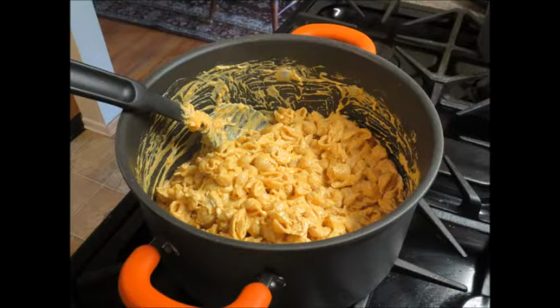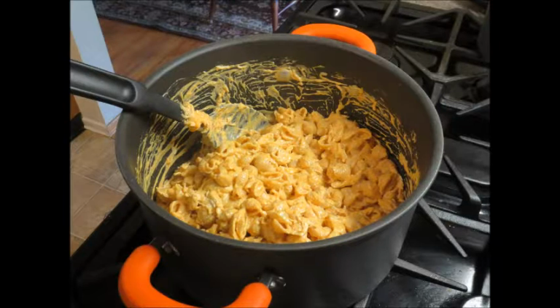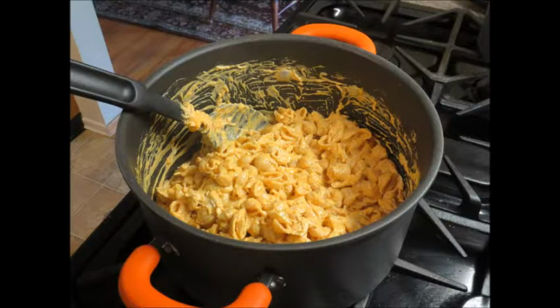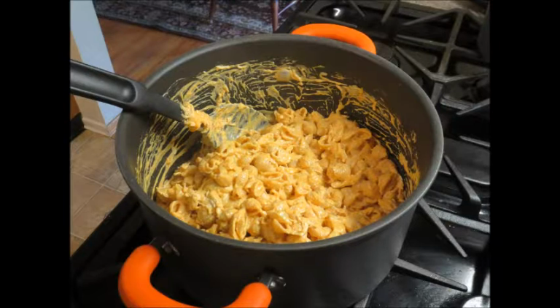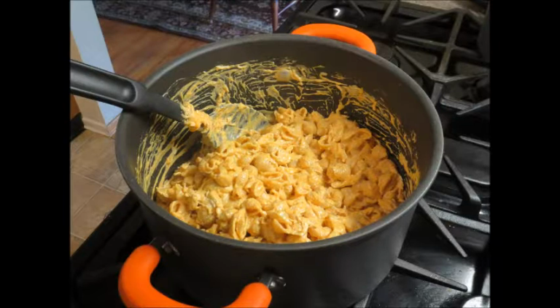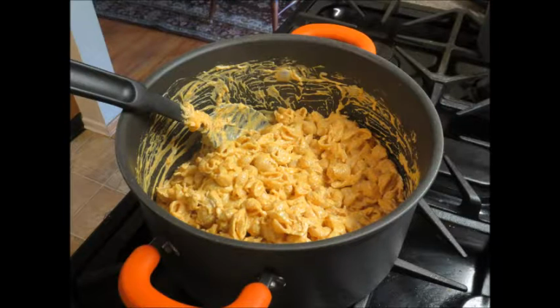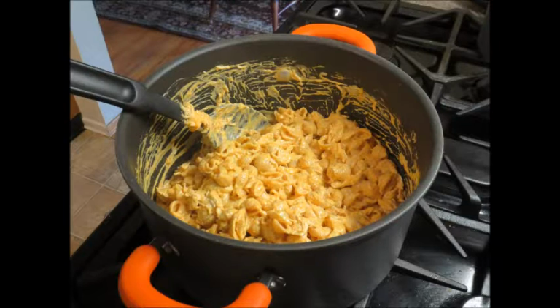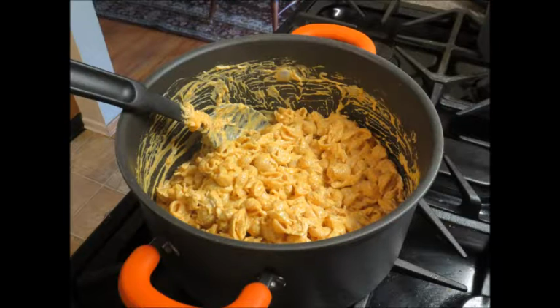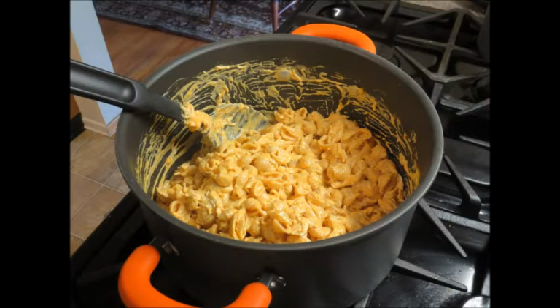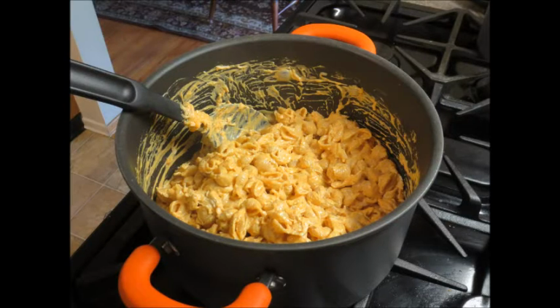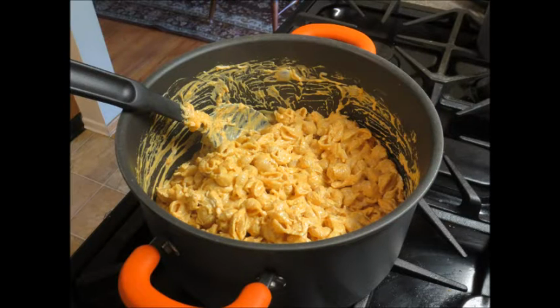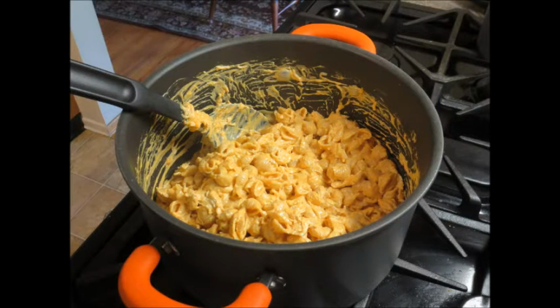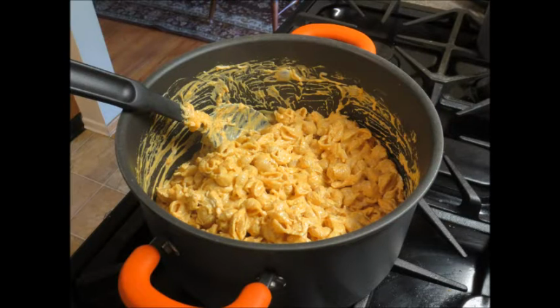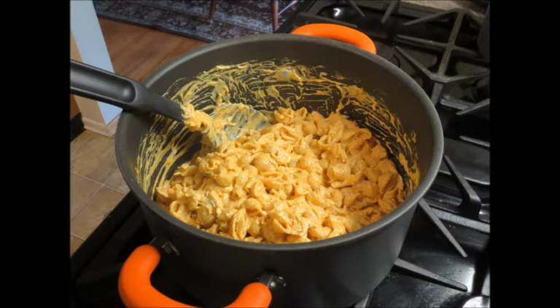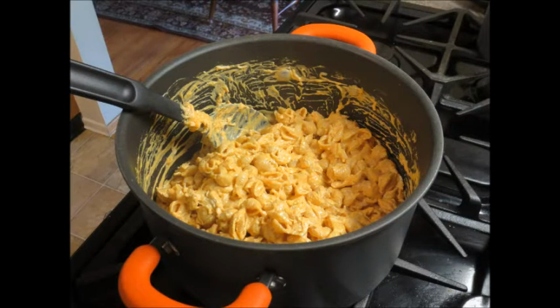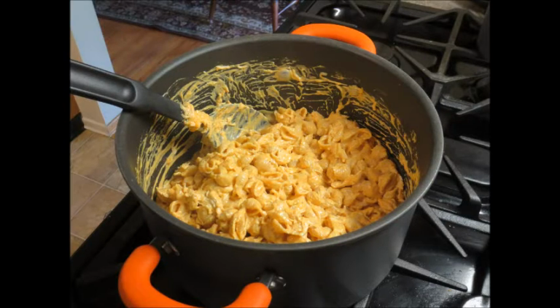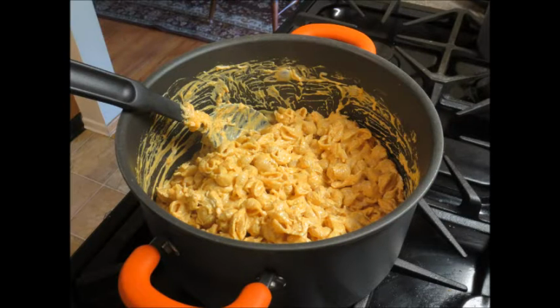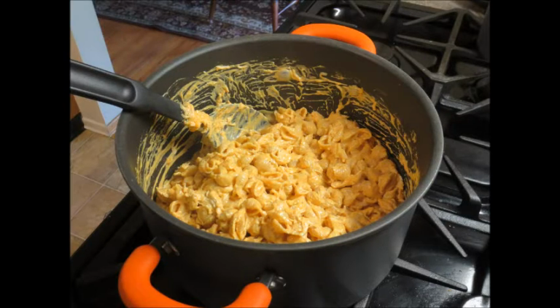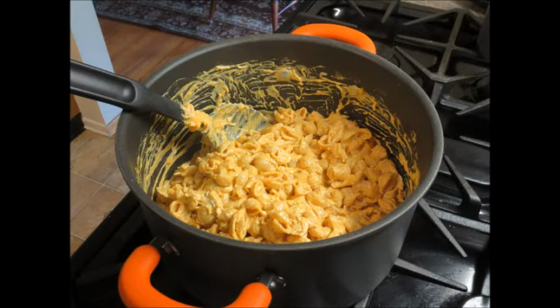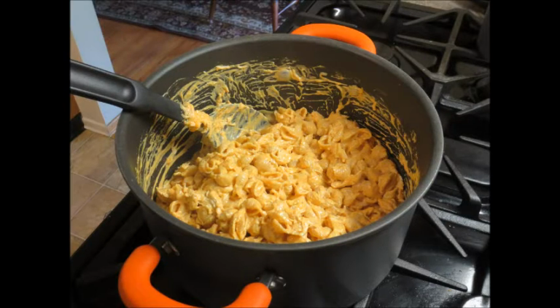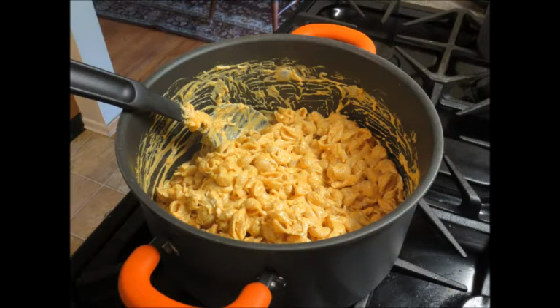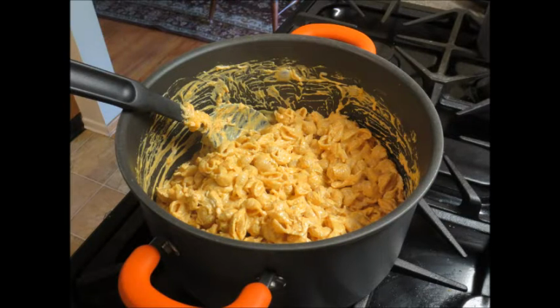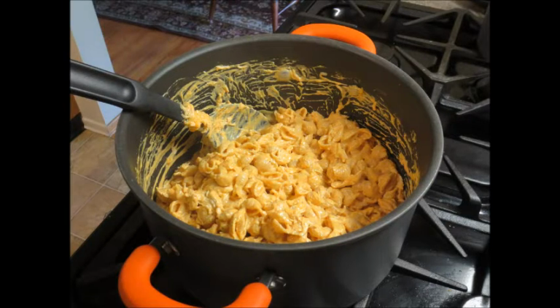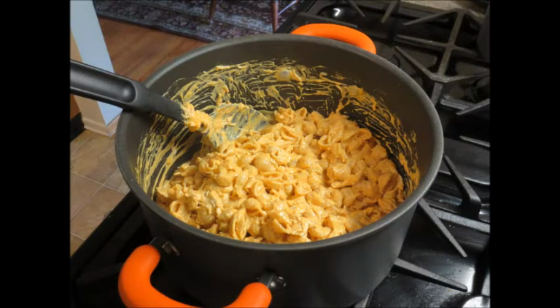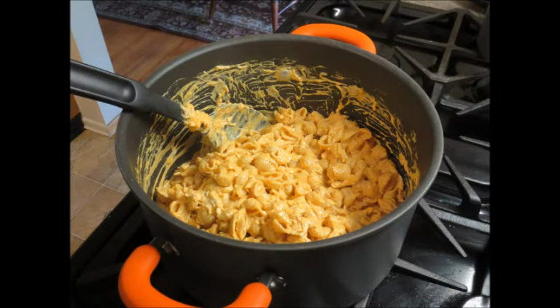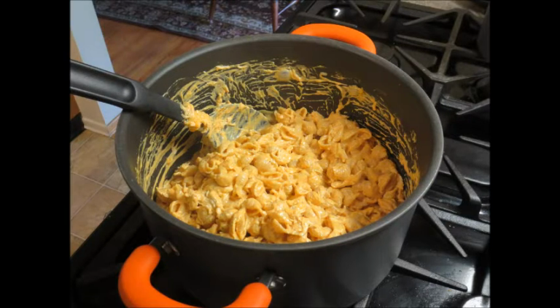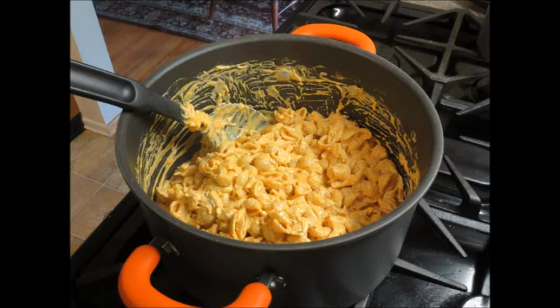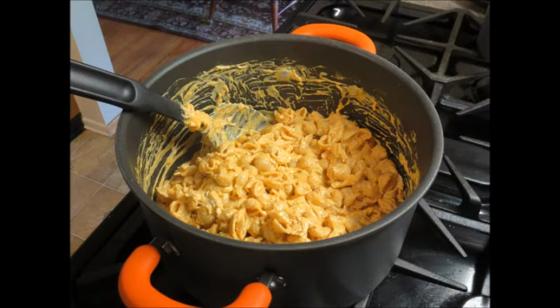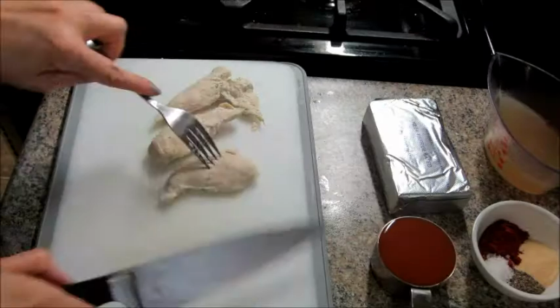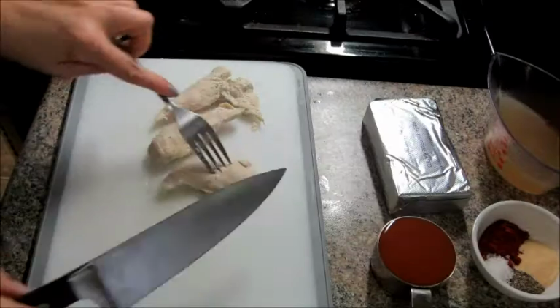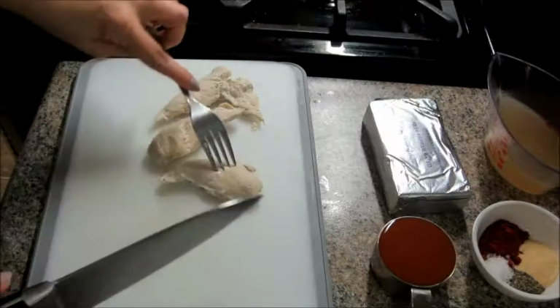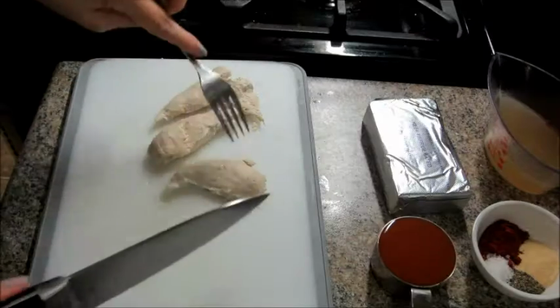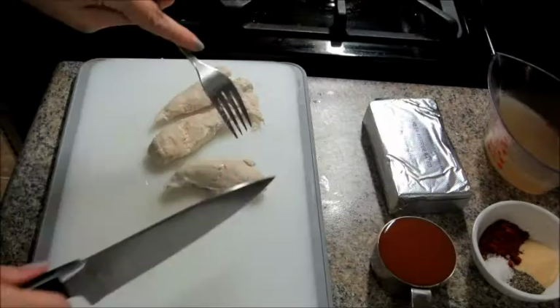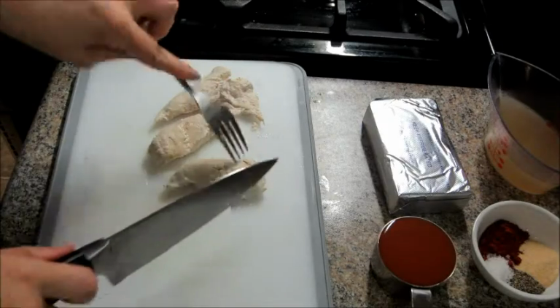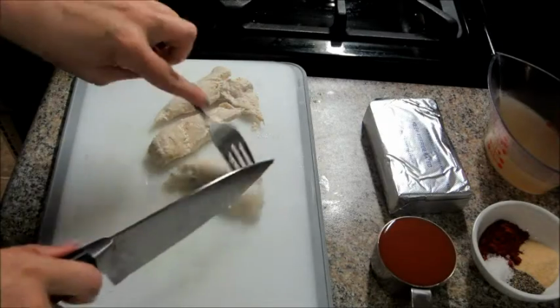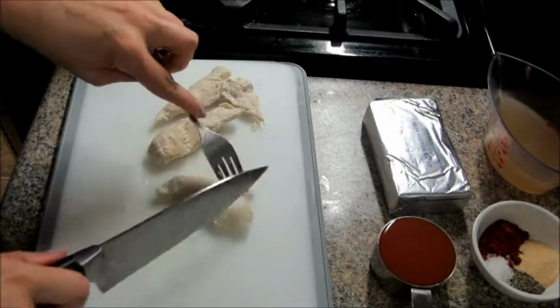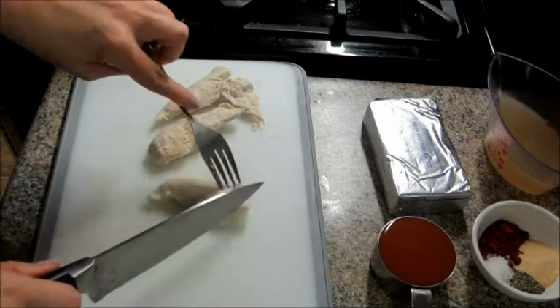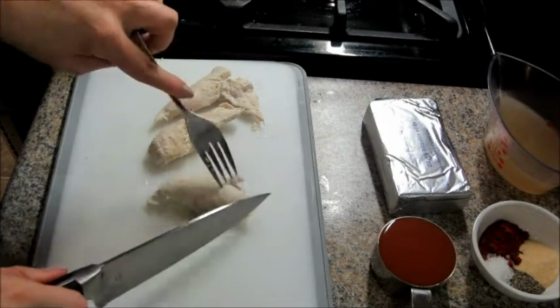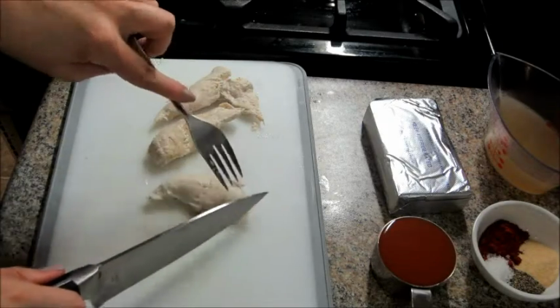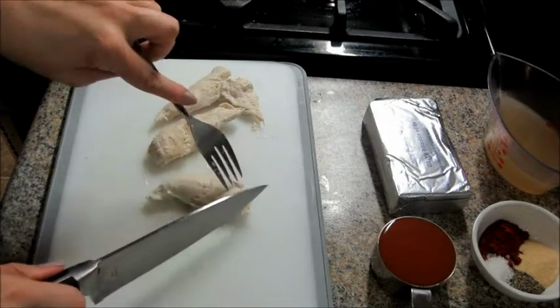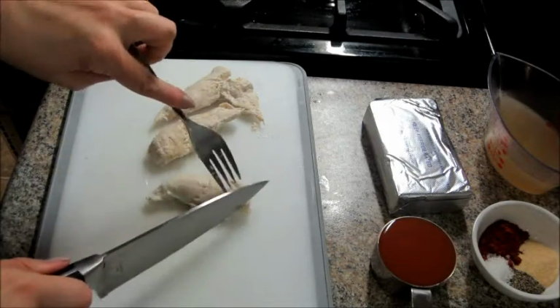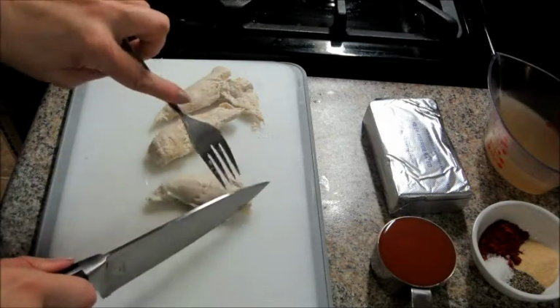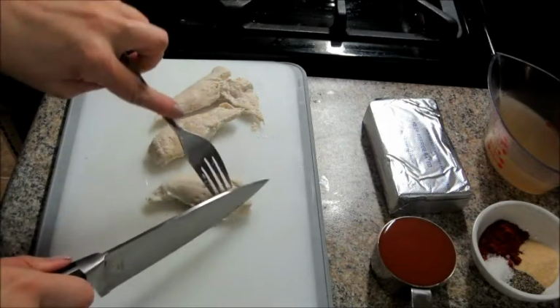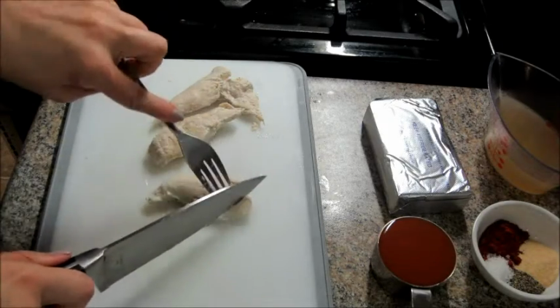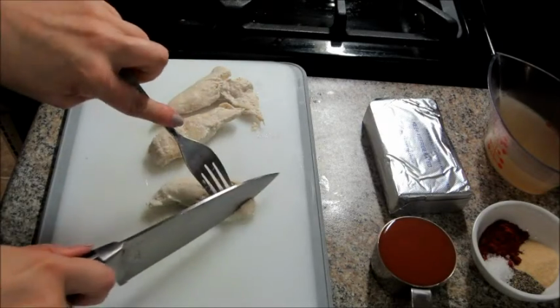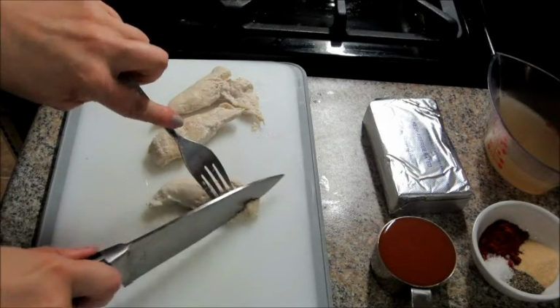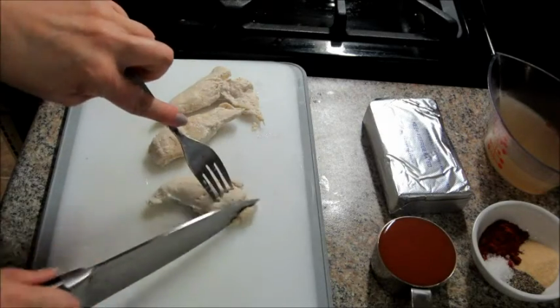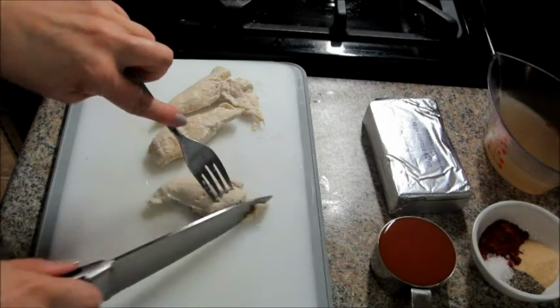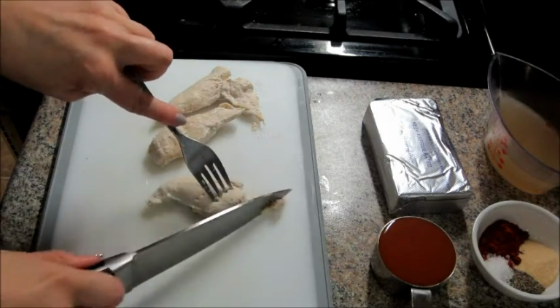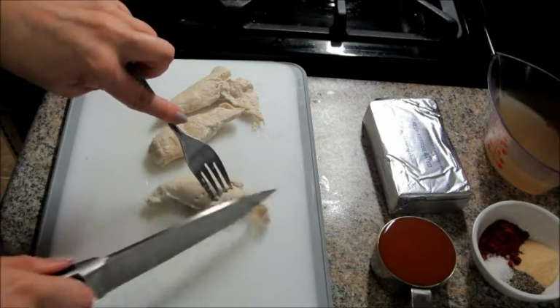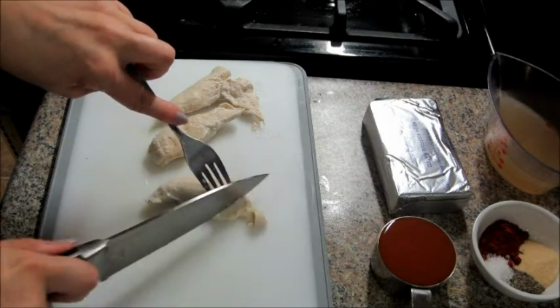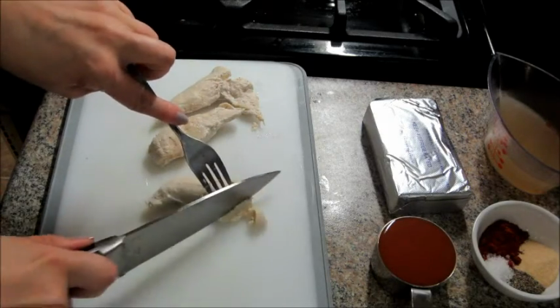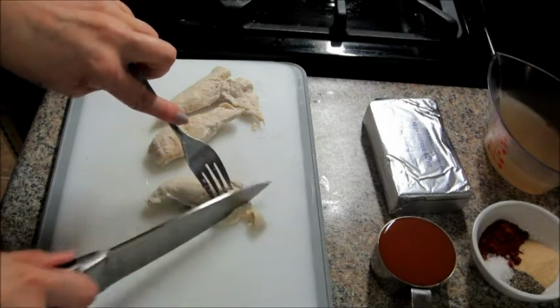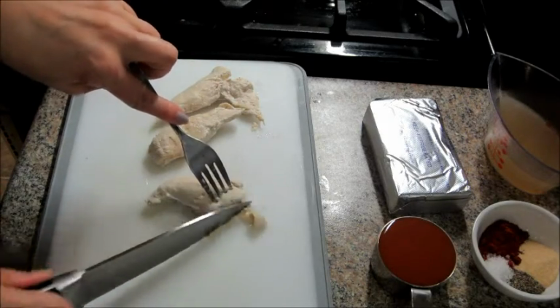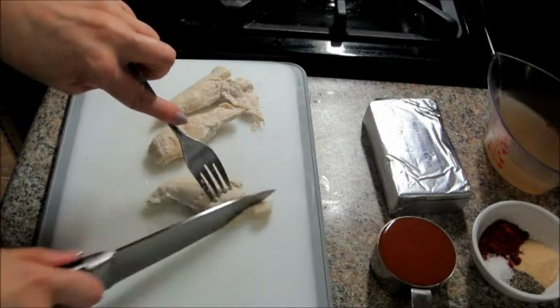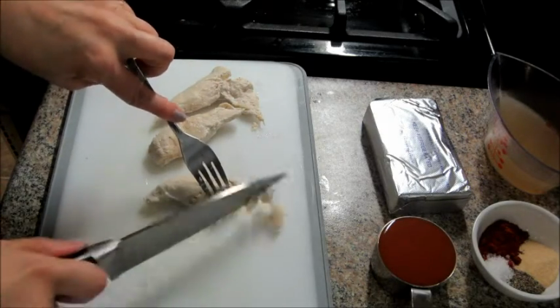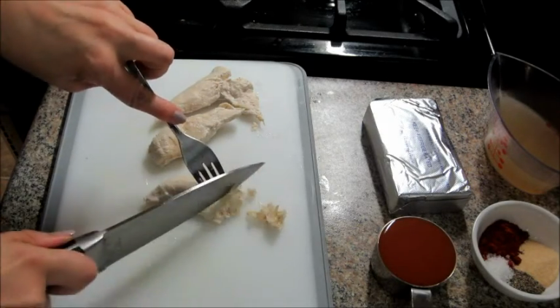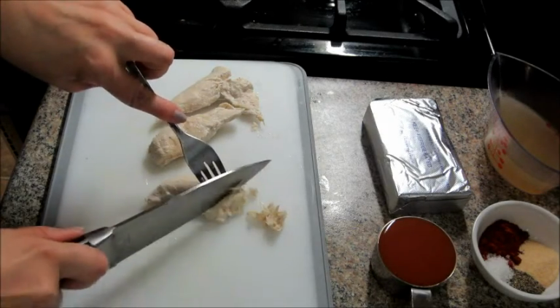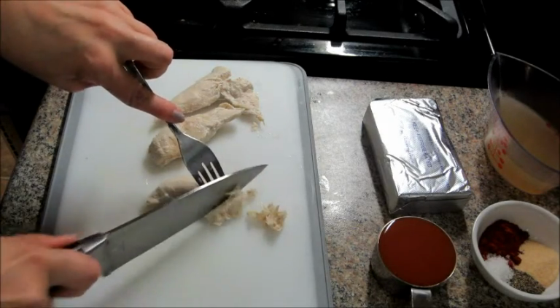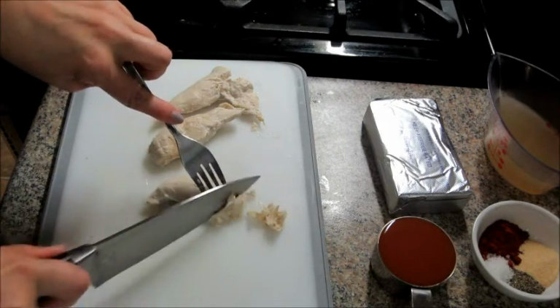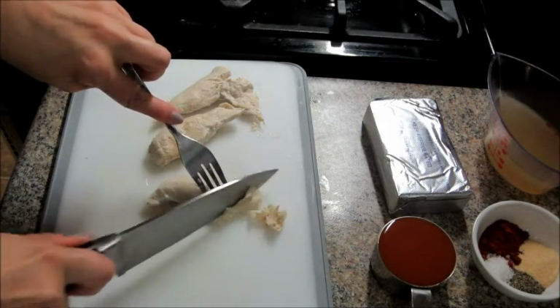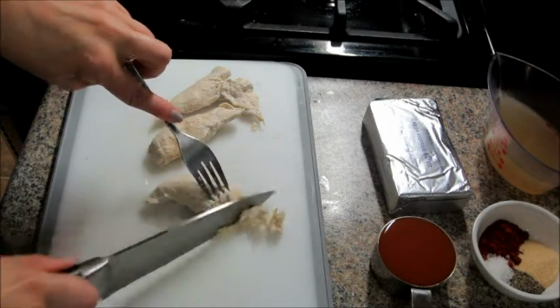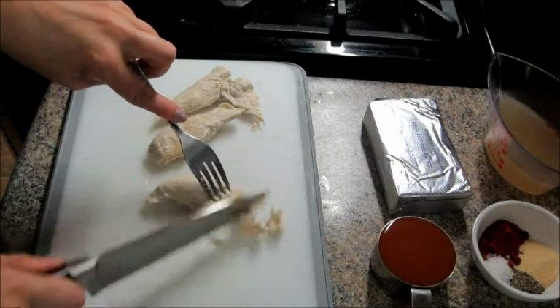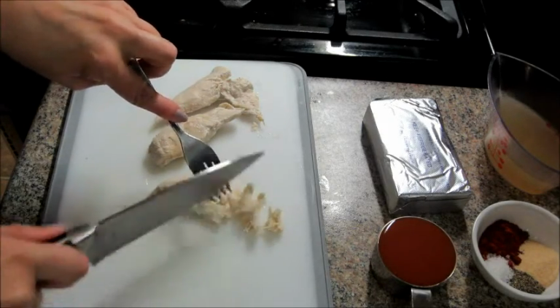Hi guys! Today's recipe is for buffalo chicken pasta. This is hands down my husband's favorite dish that I make.